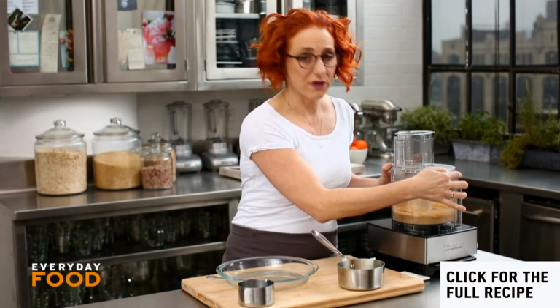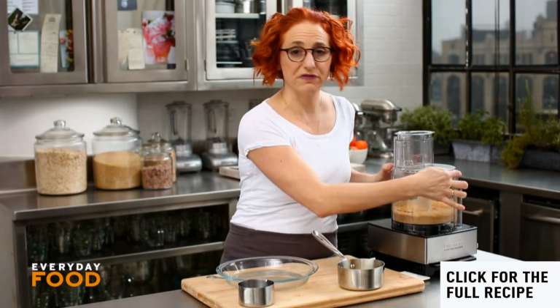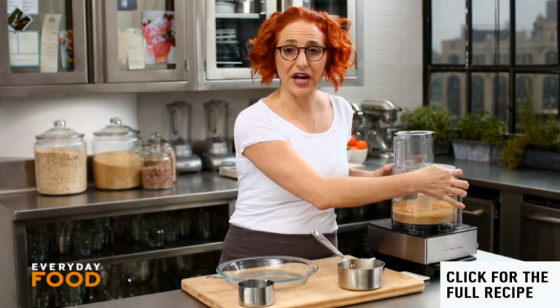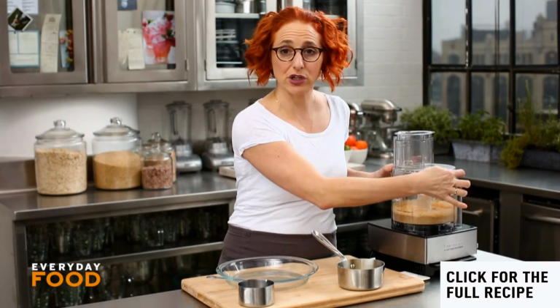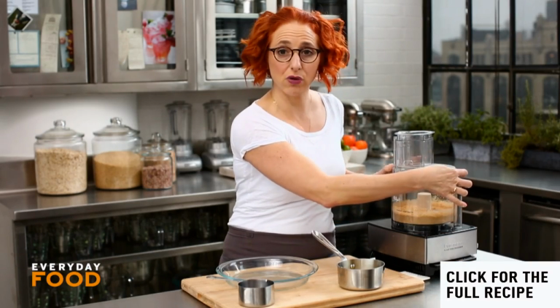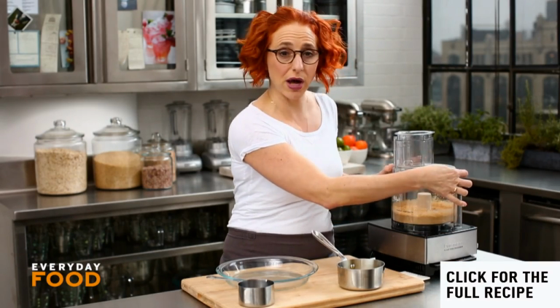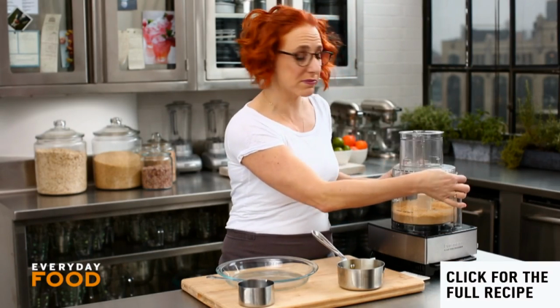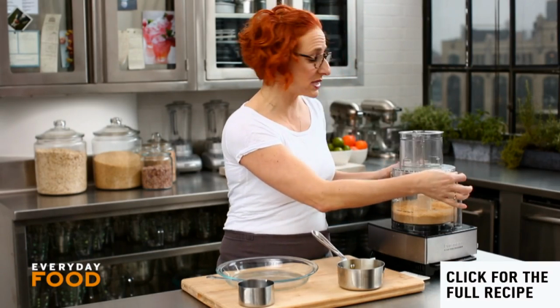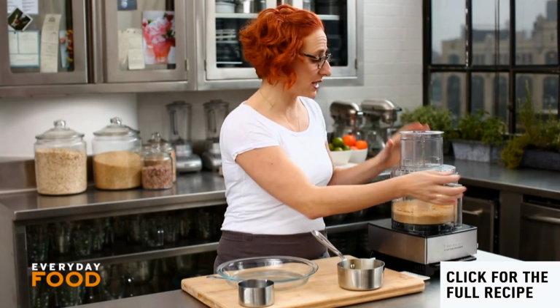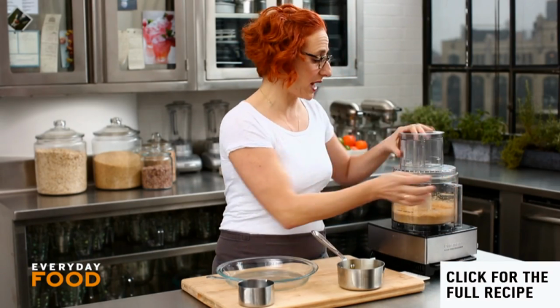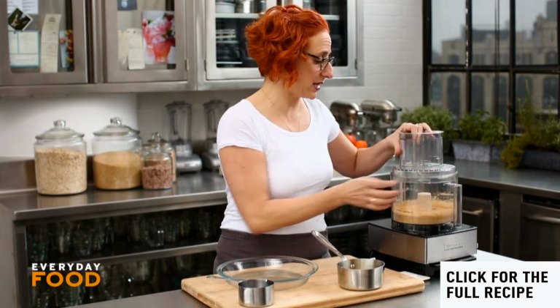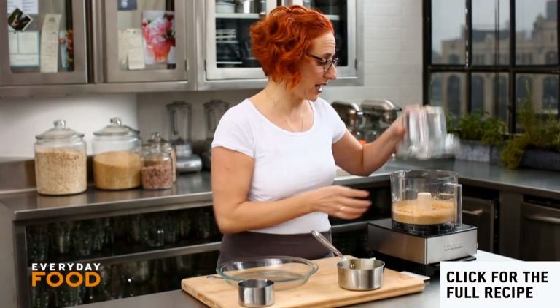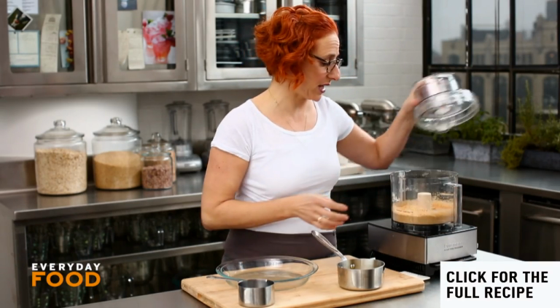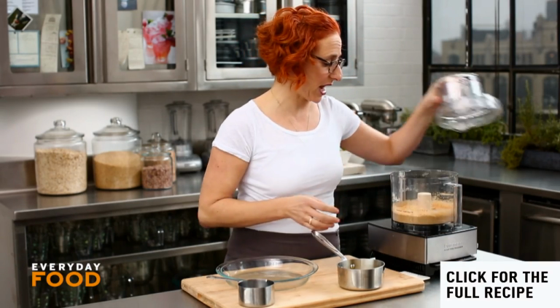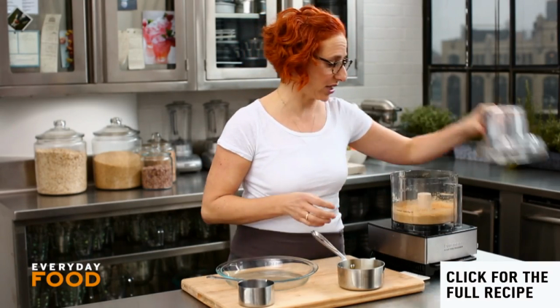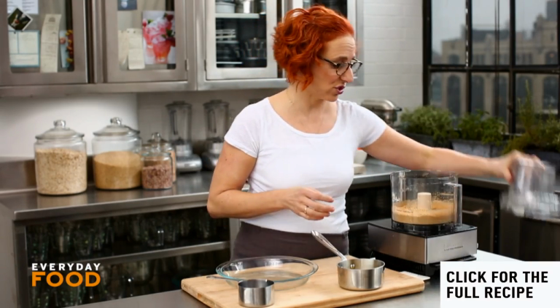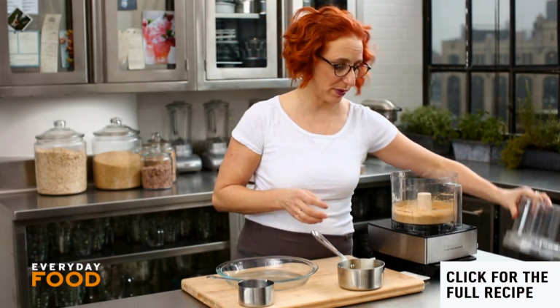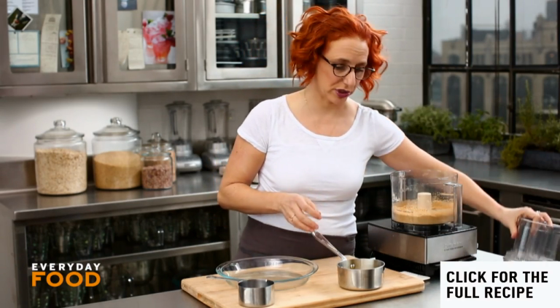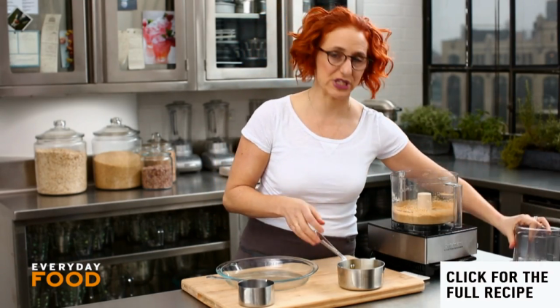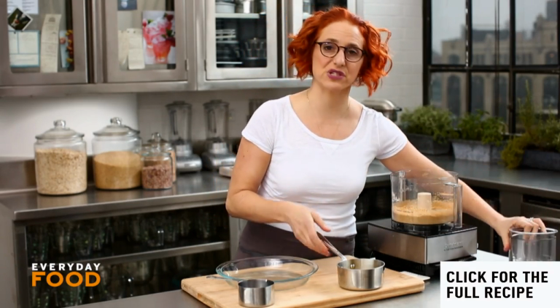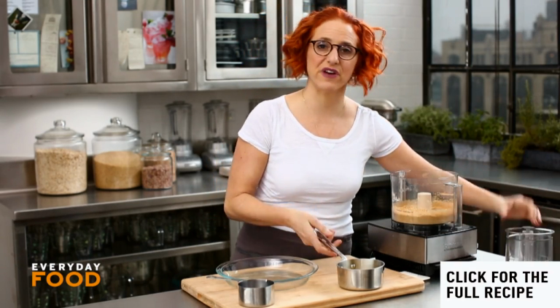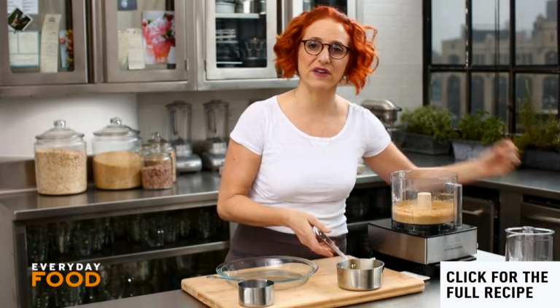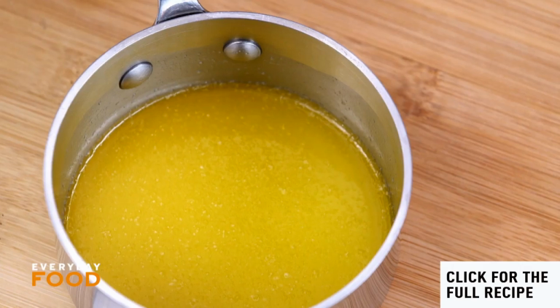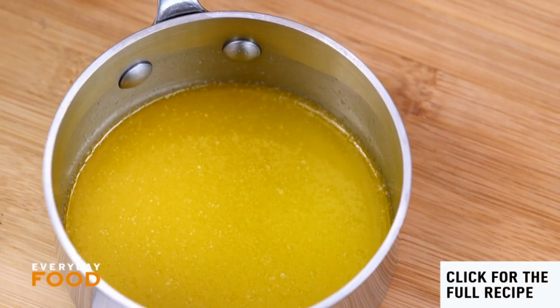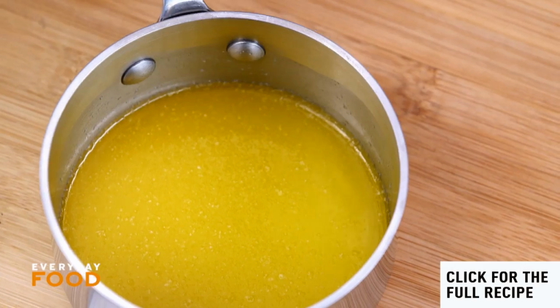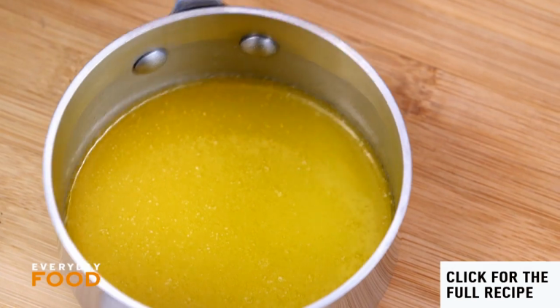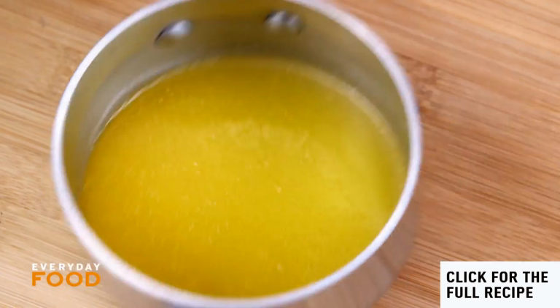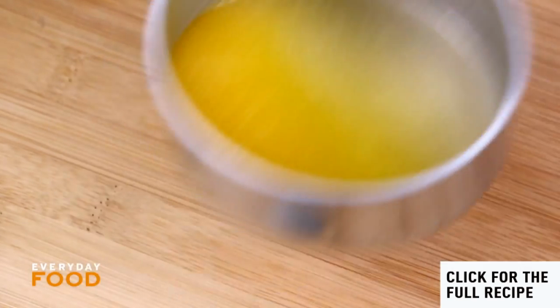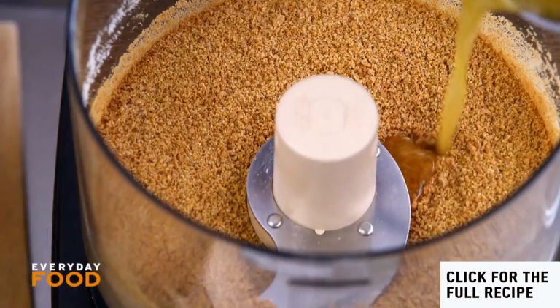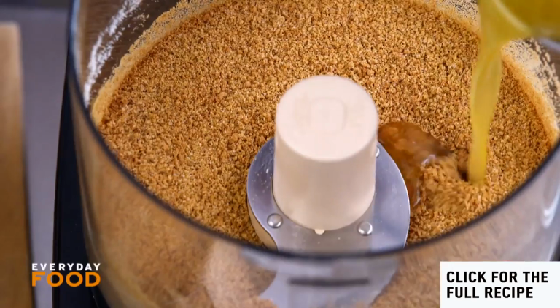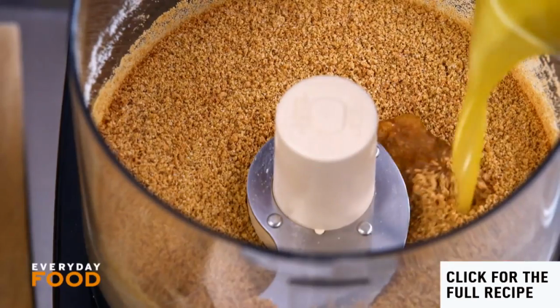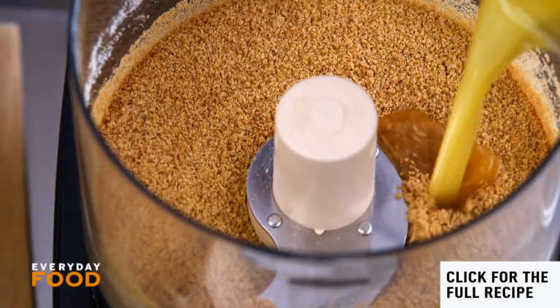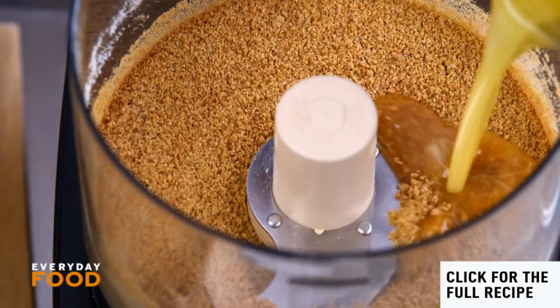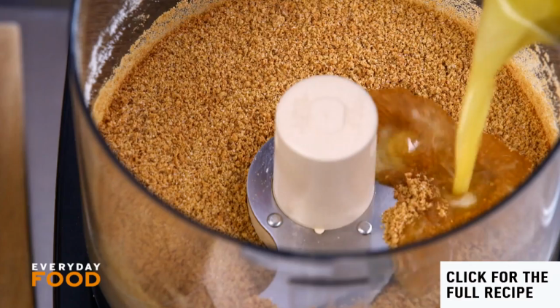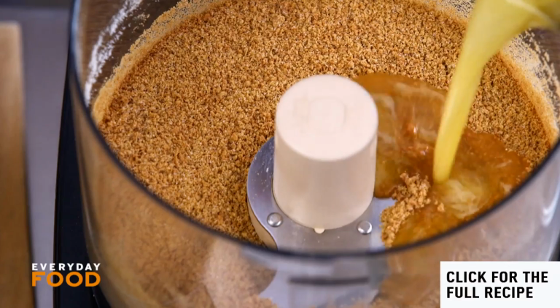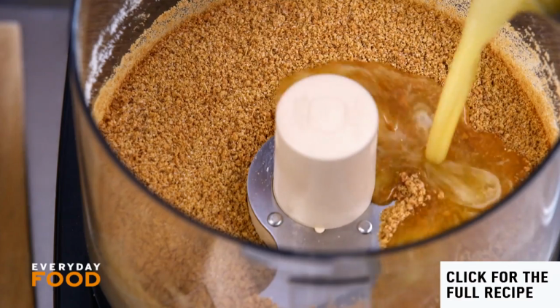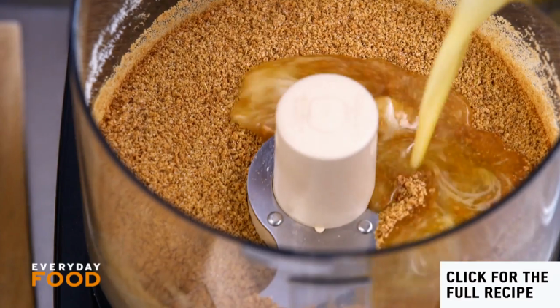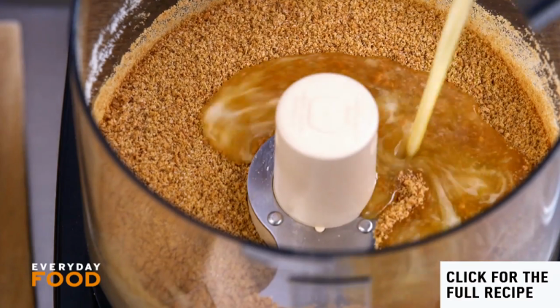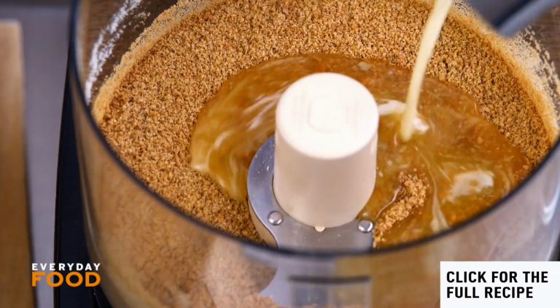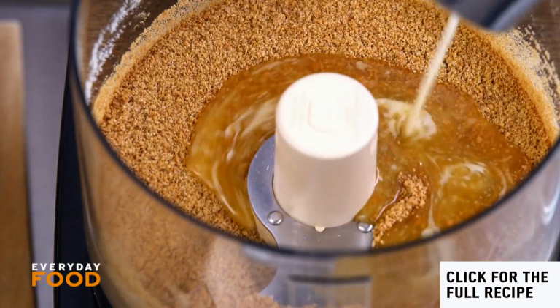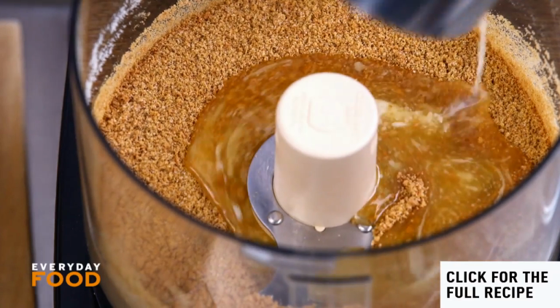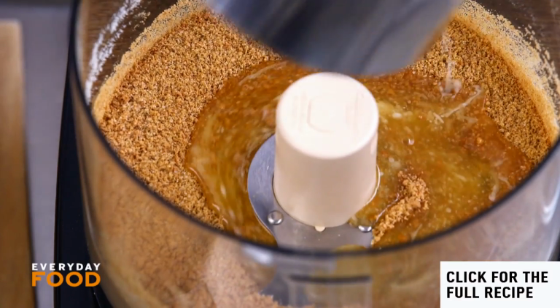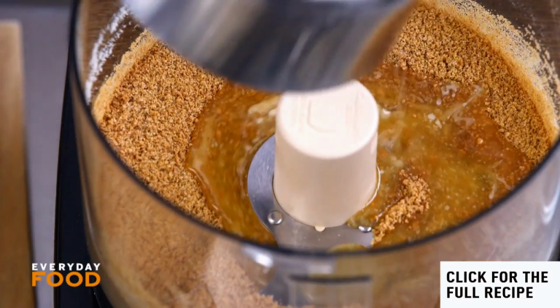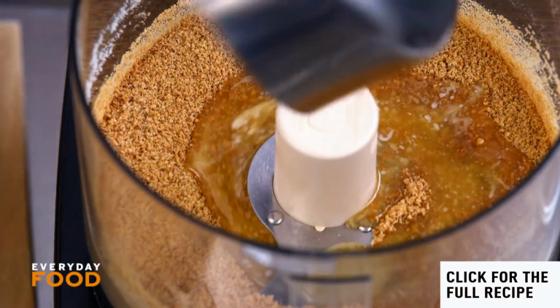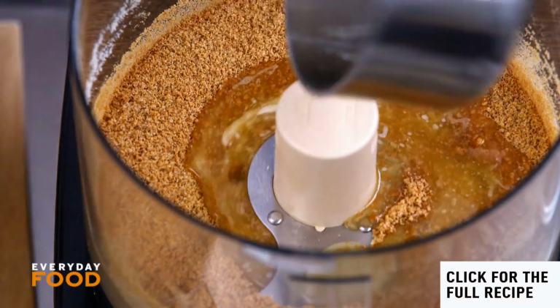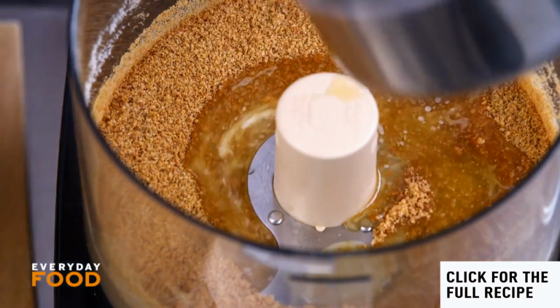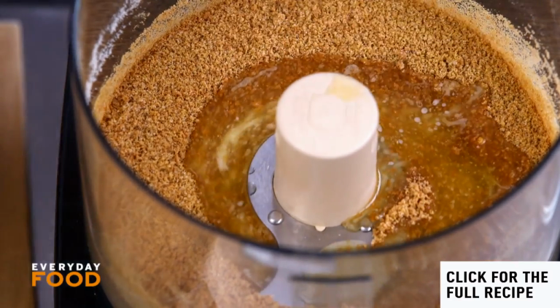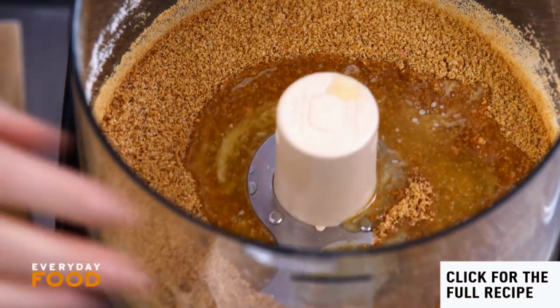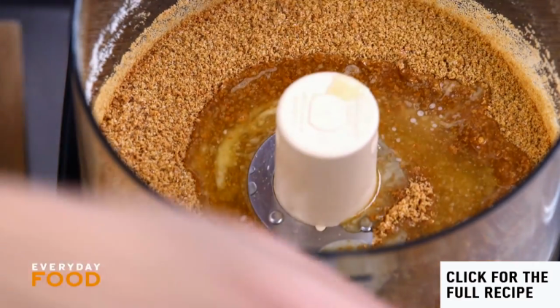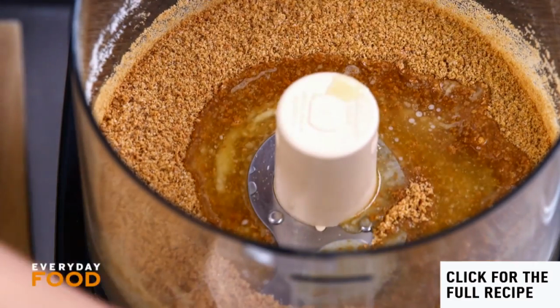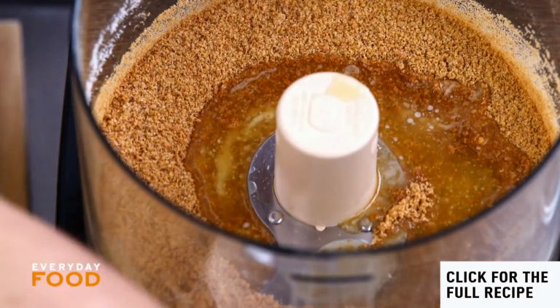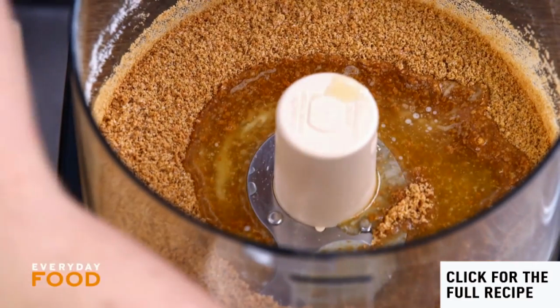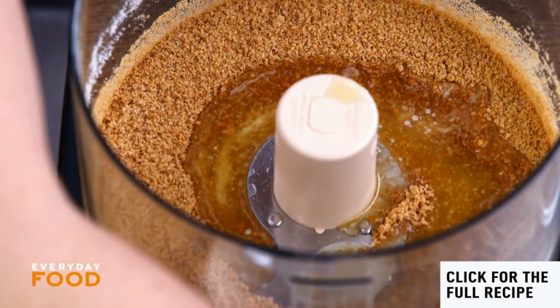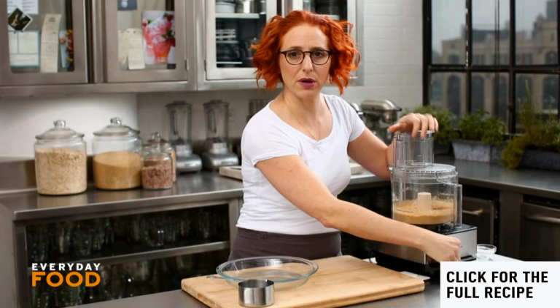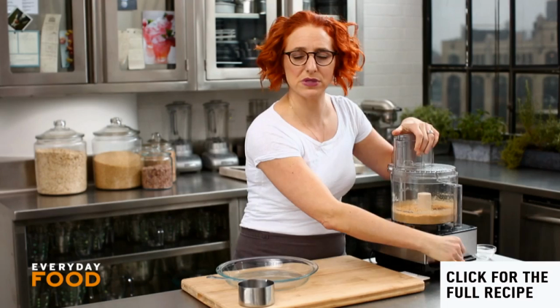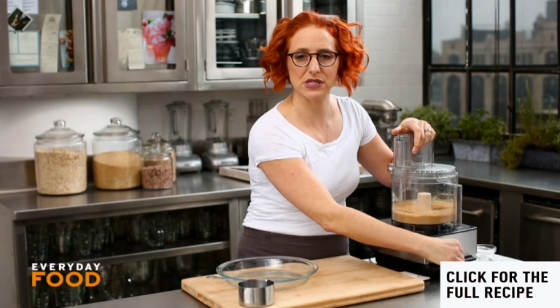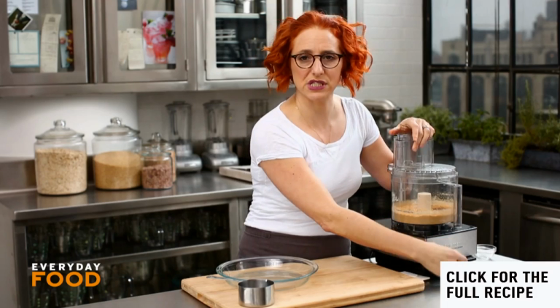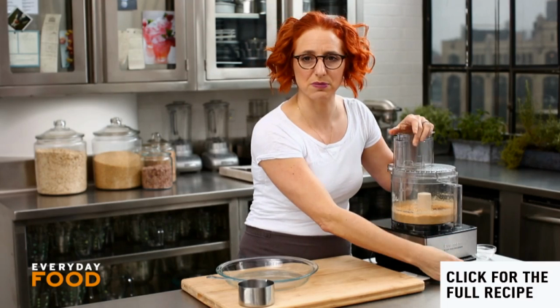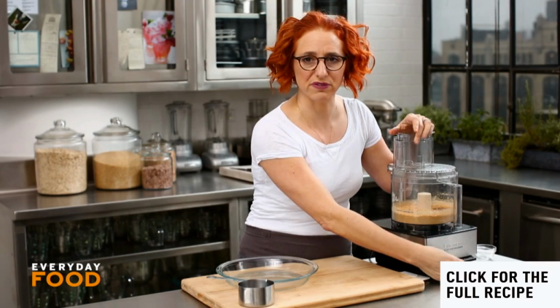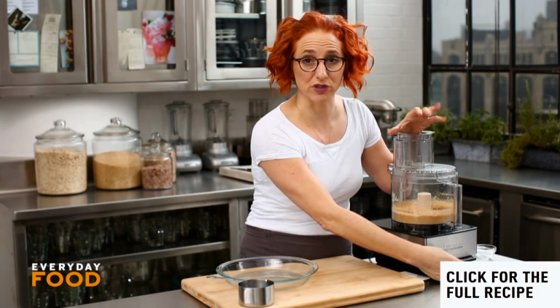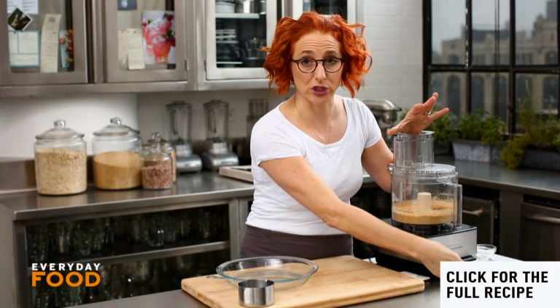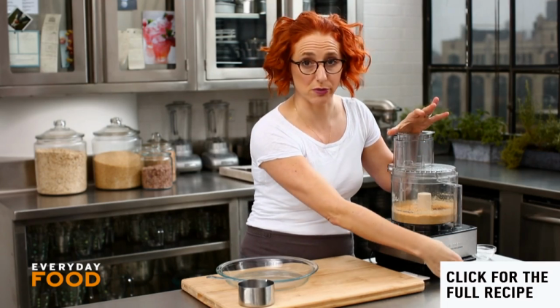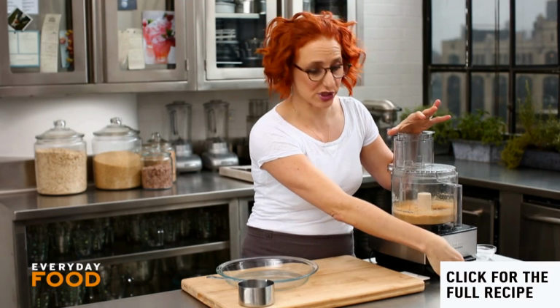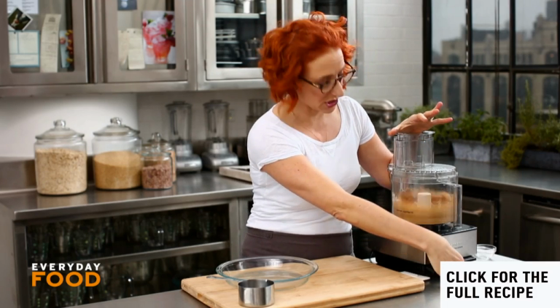Get fine crumbs, then add your butter — five tablespoons of butter. Everything needs to combine and the crumbs need to be fully moist.